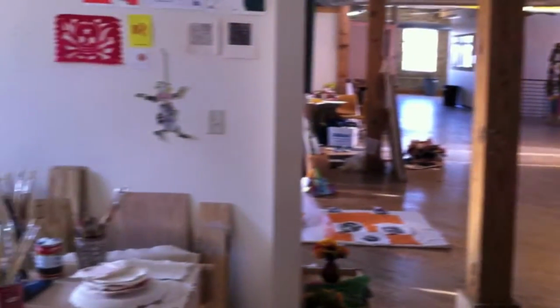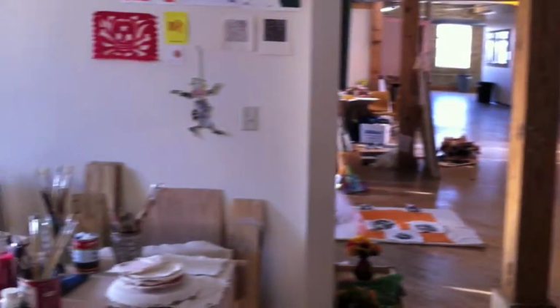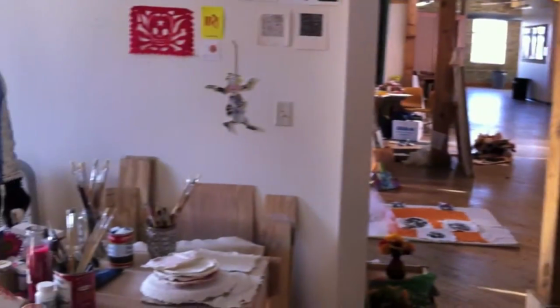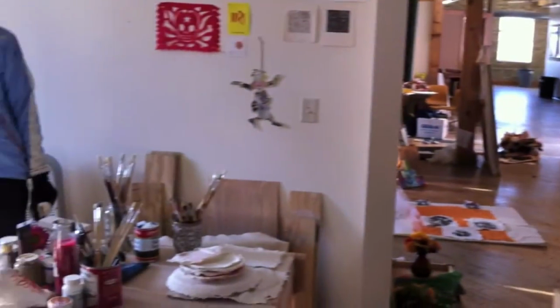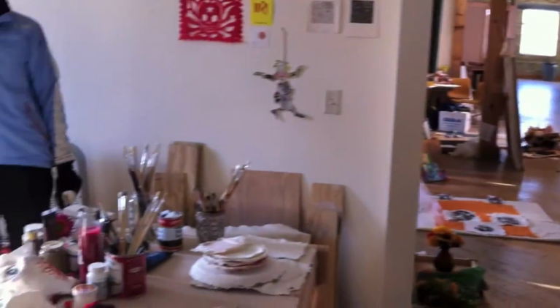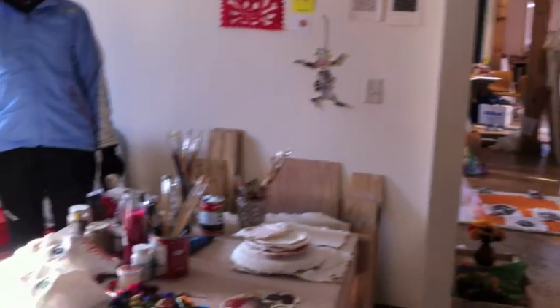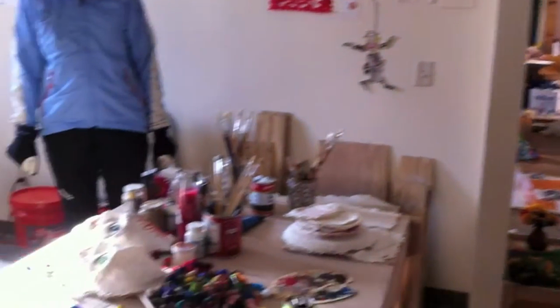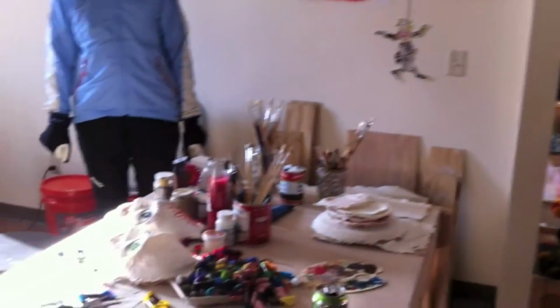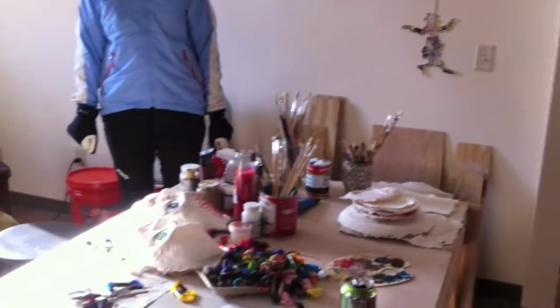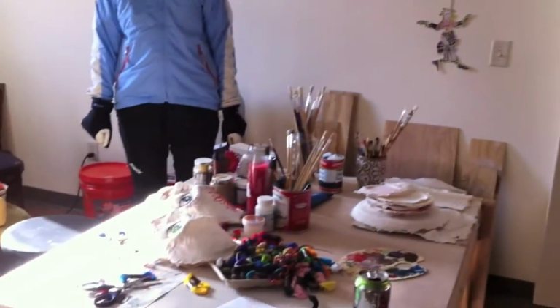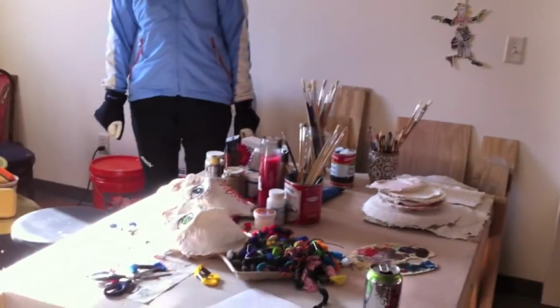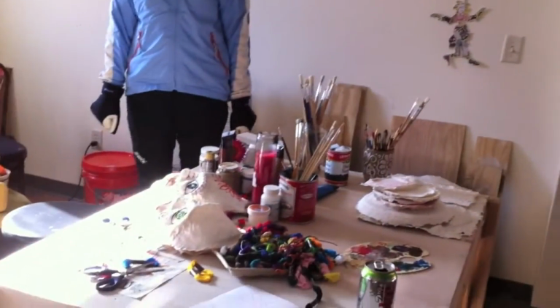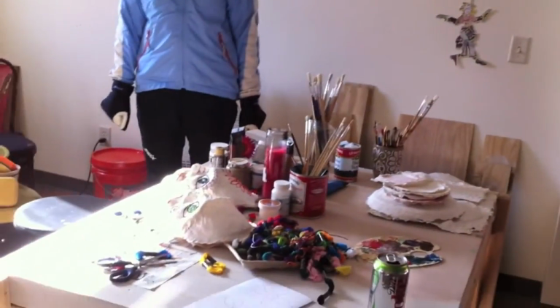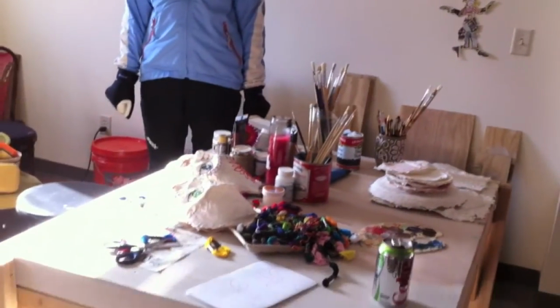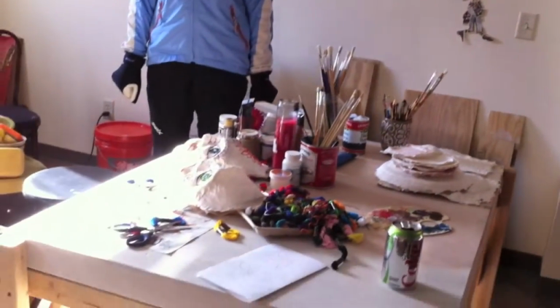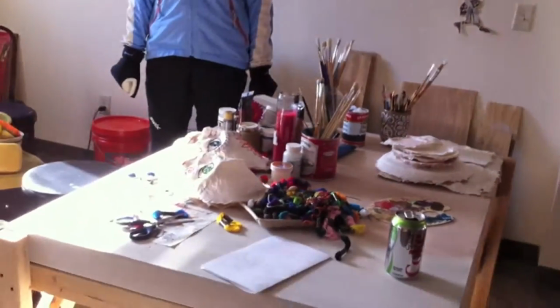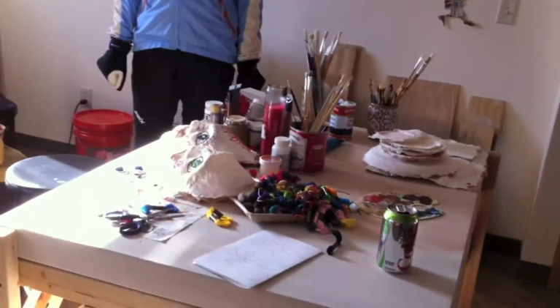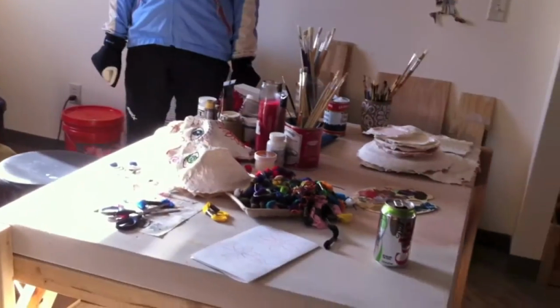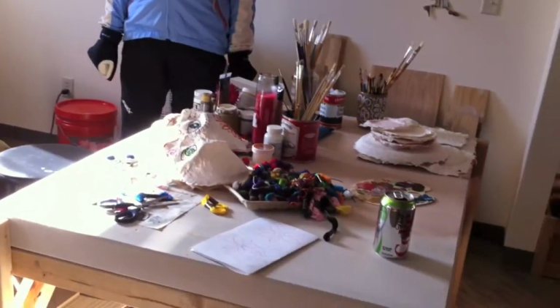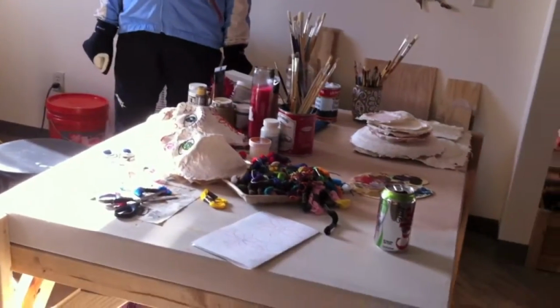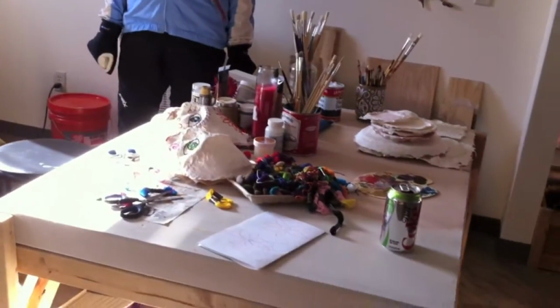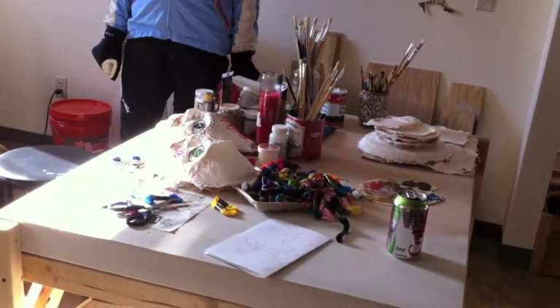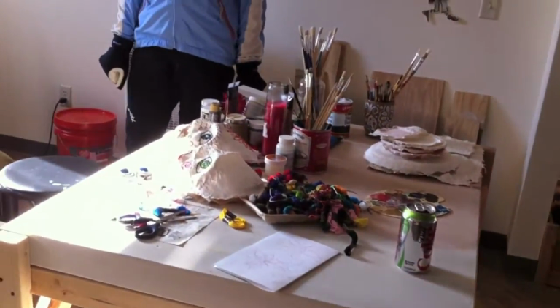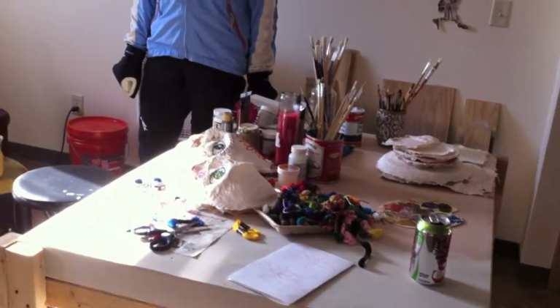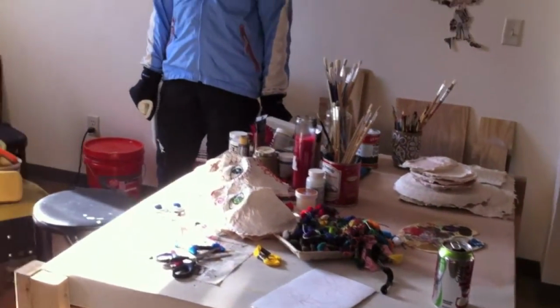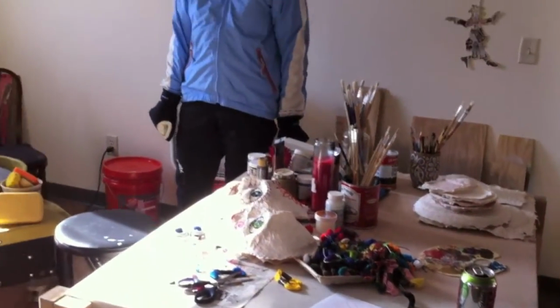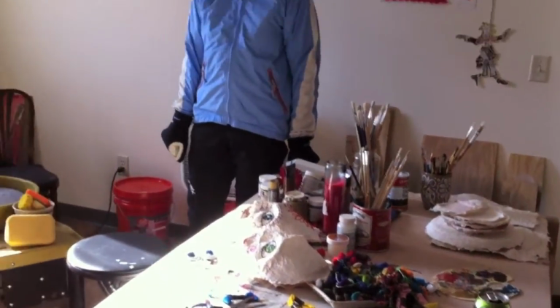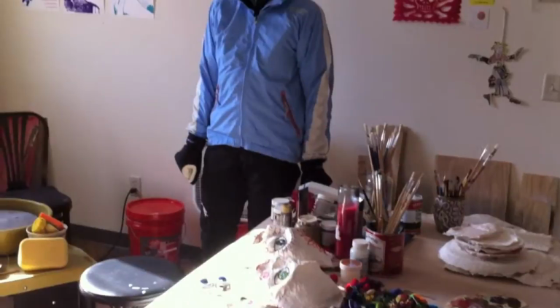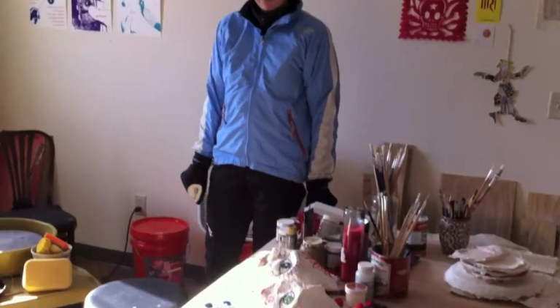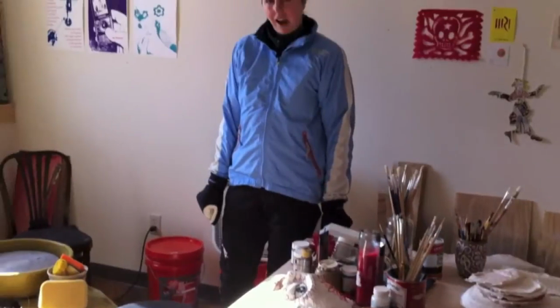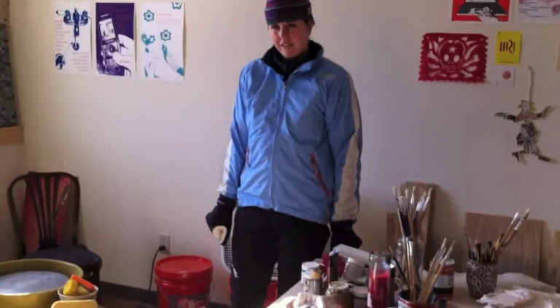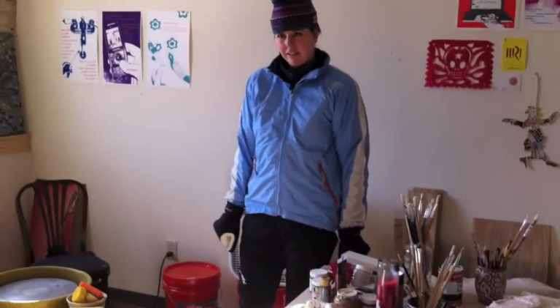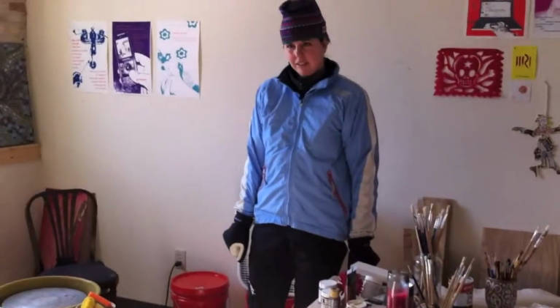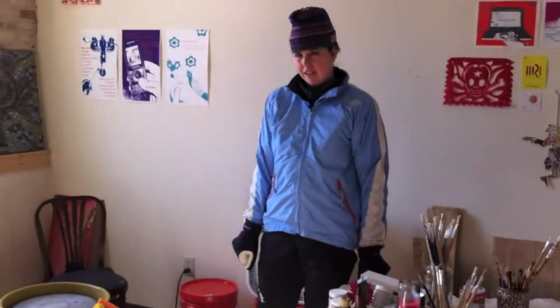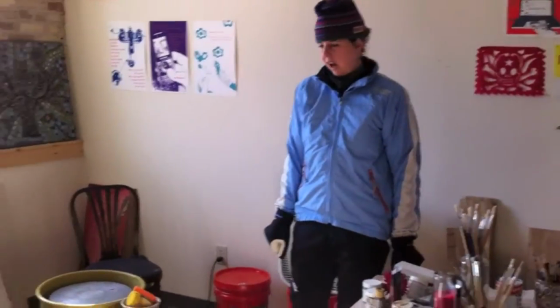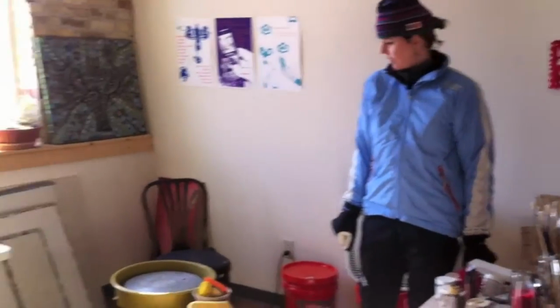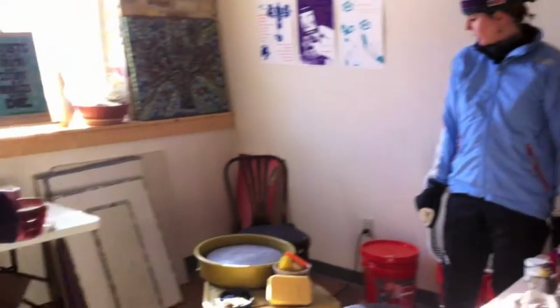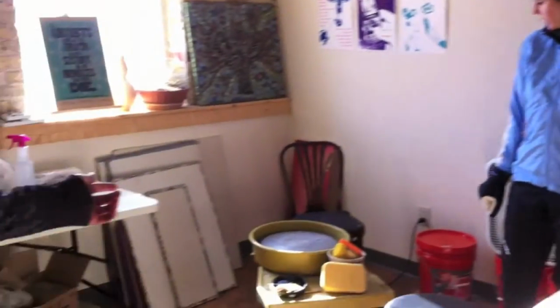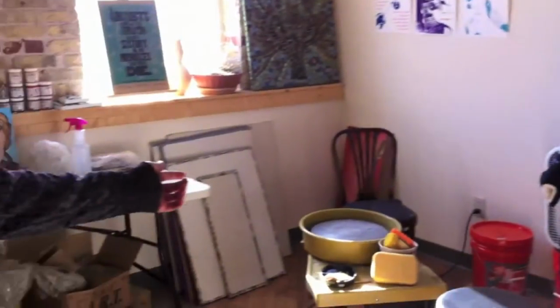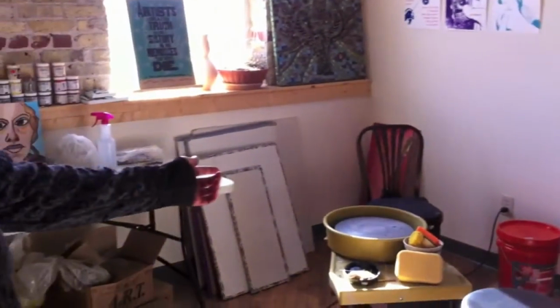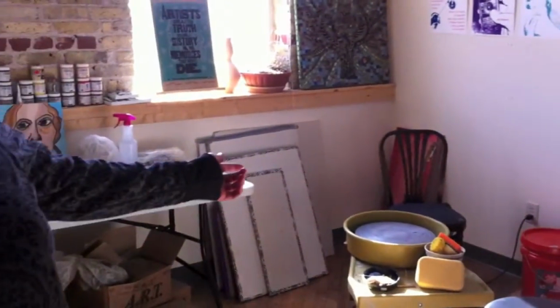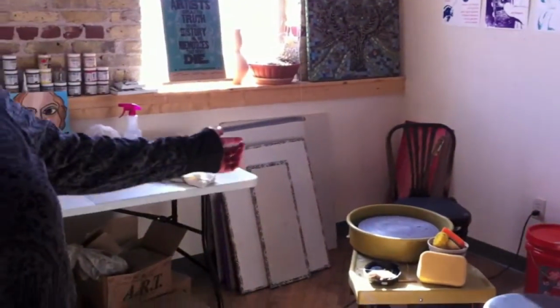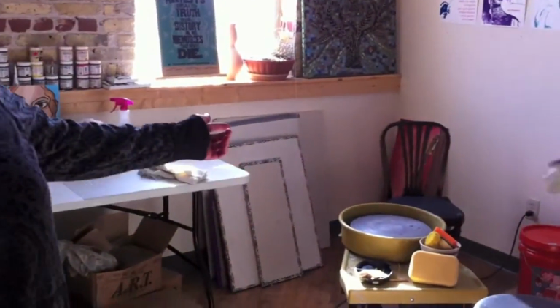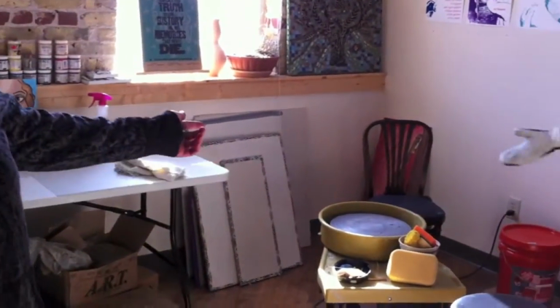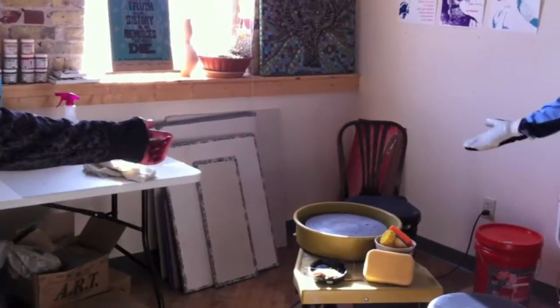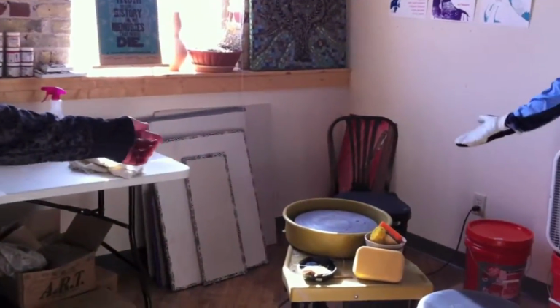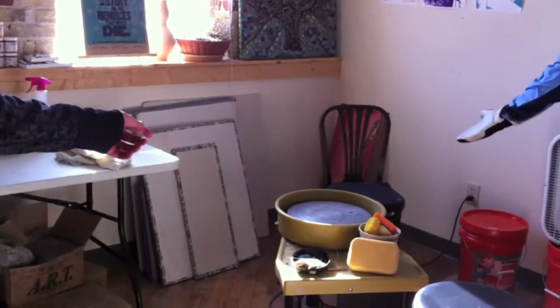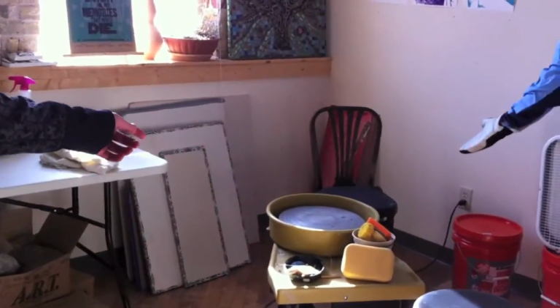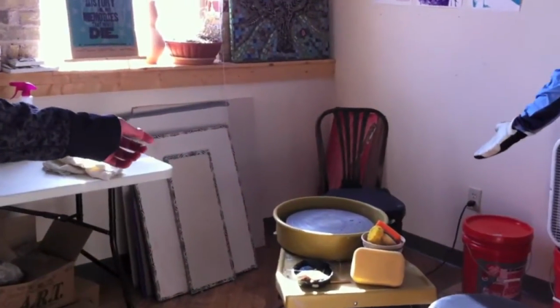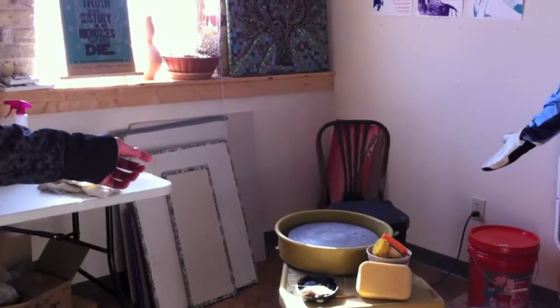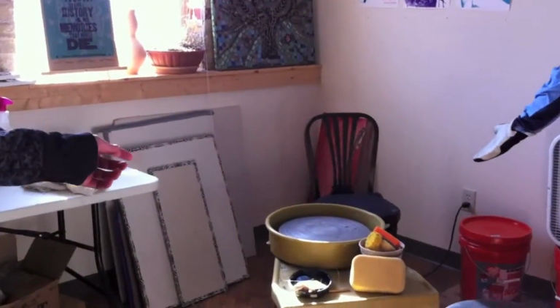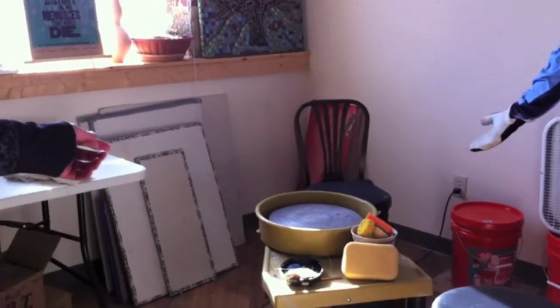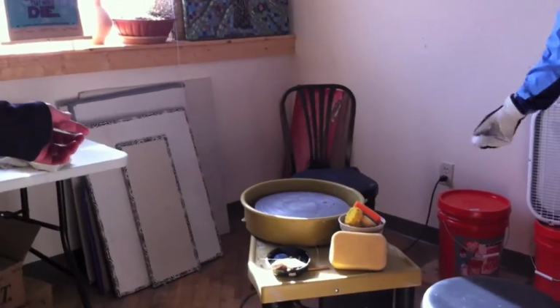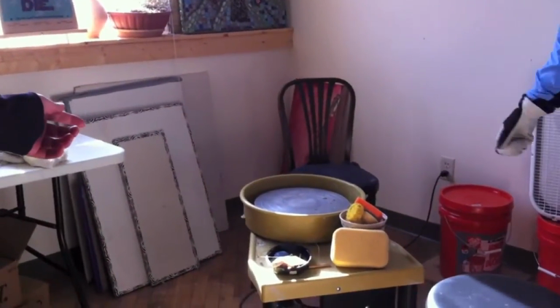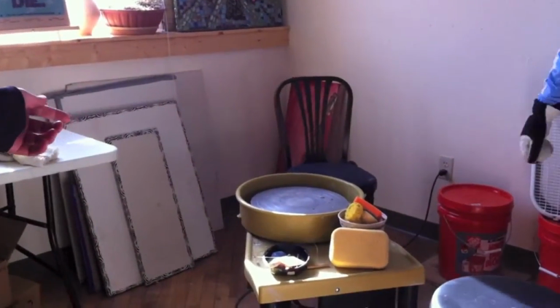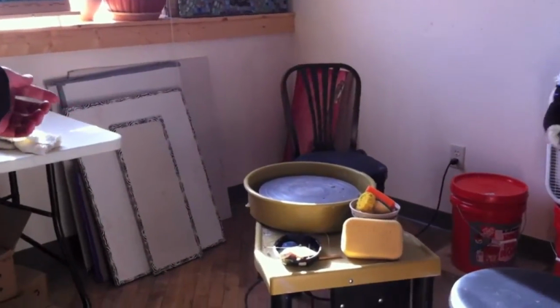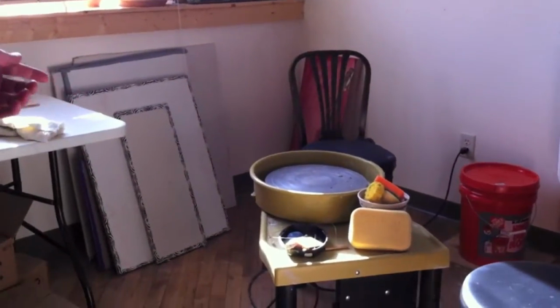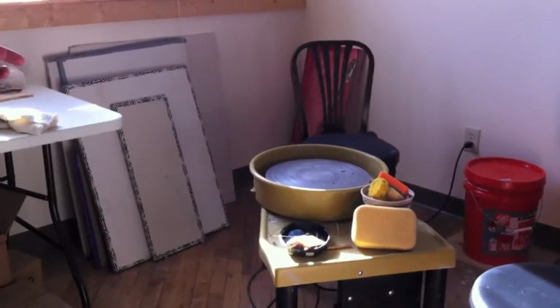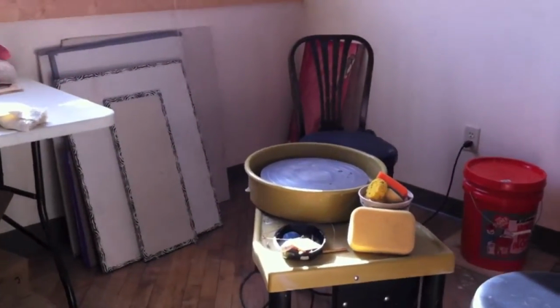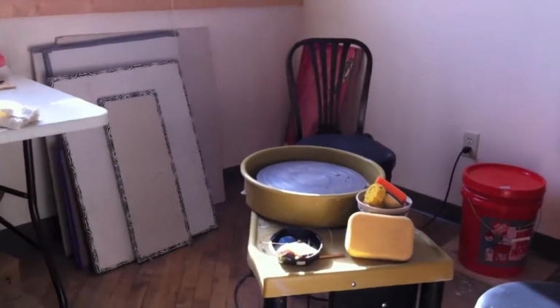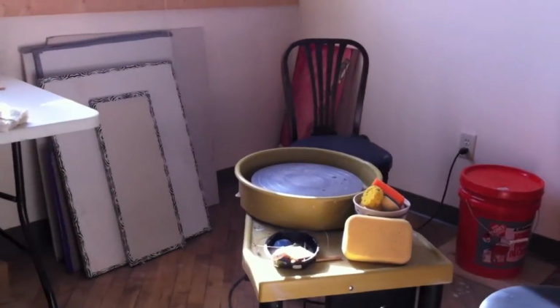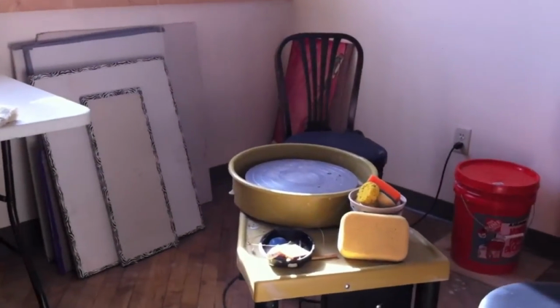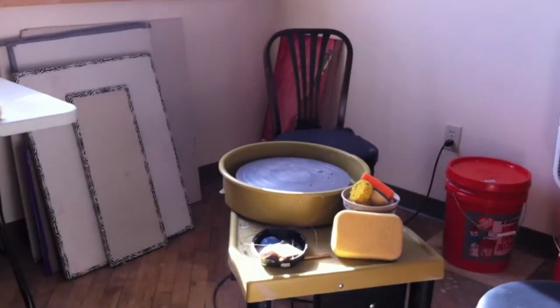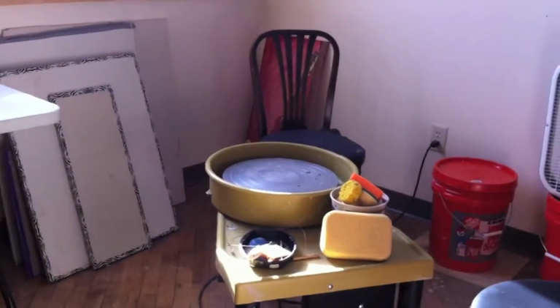I do ceramics. There's my wheel and there are kilns in the basement.